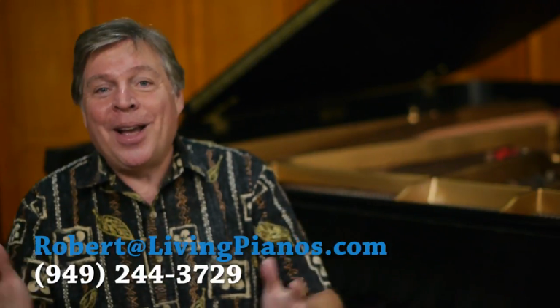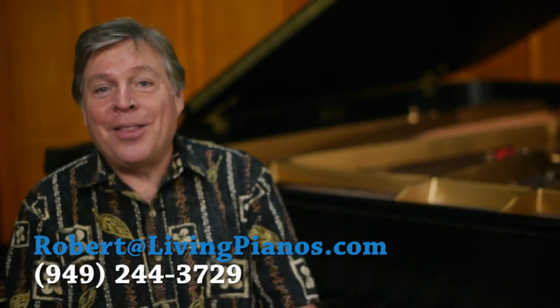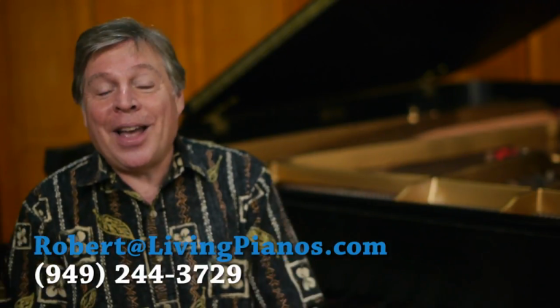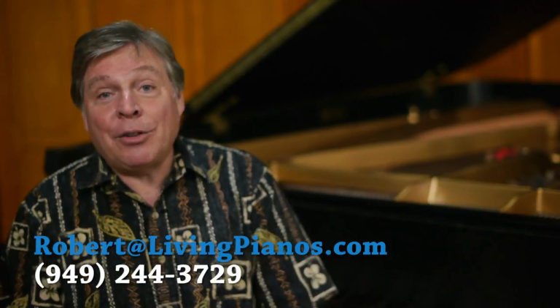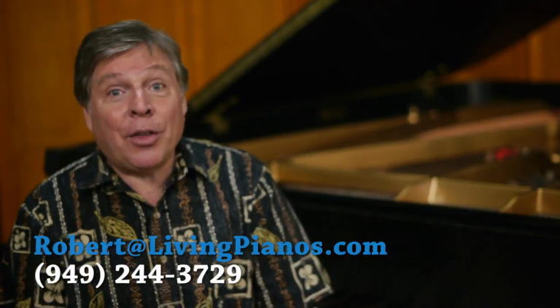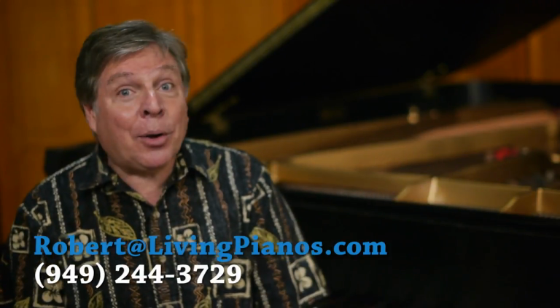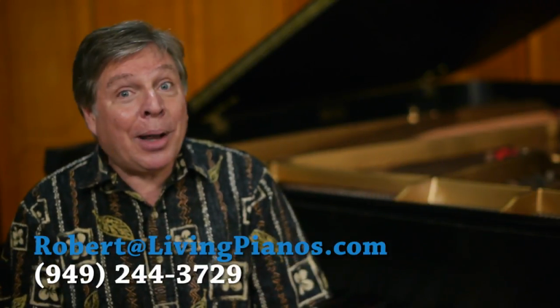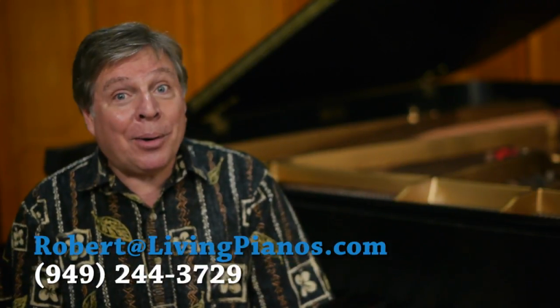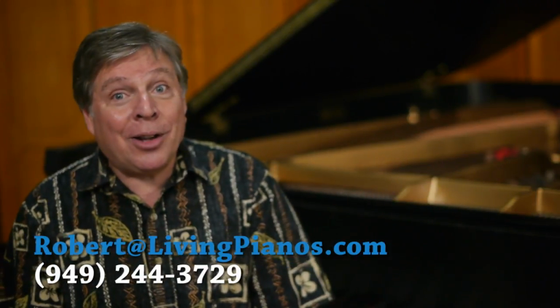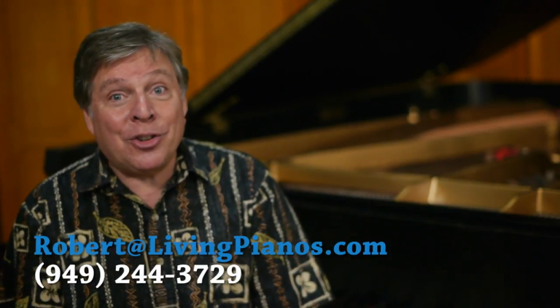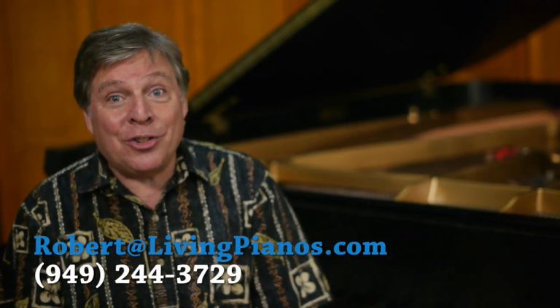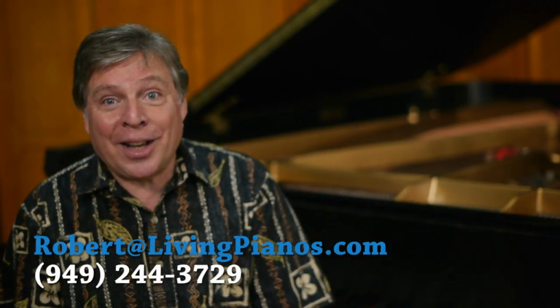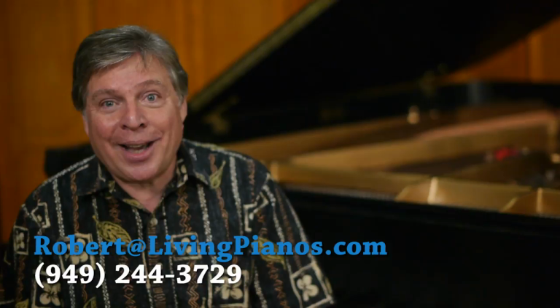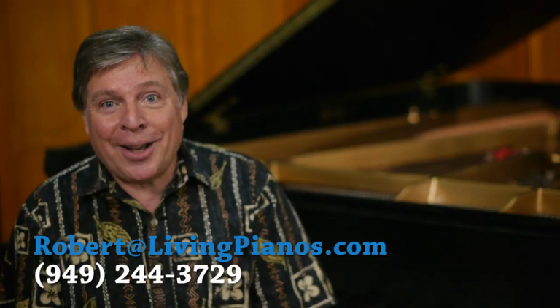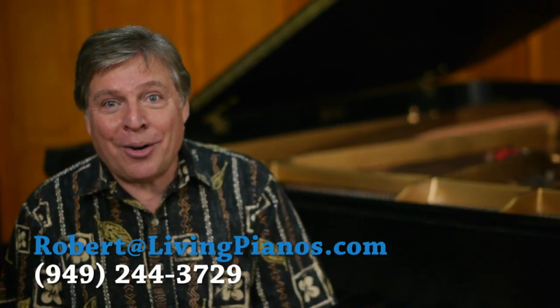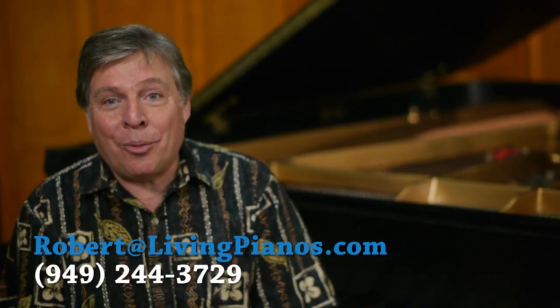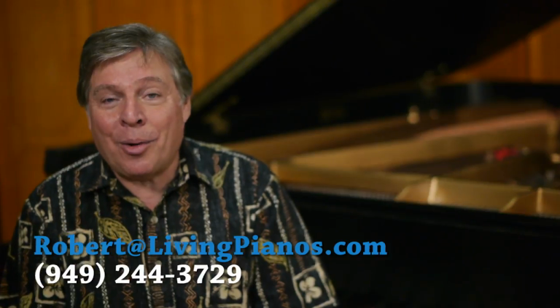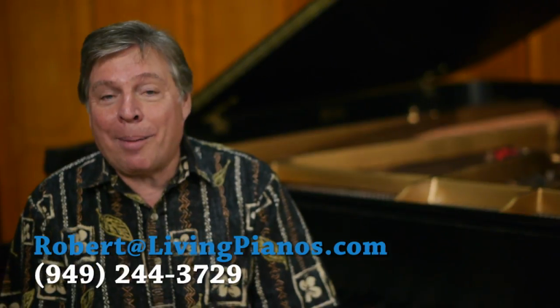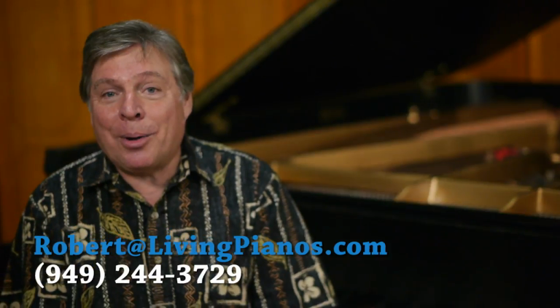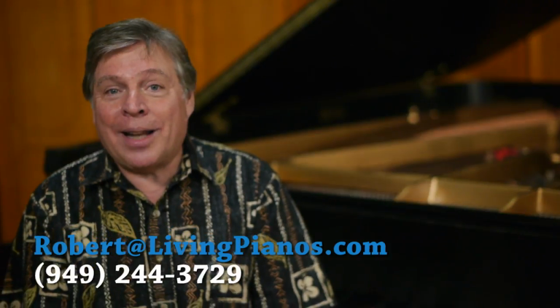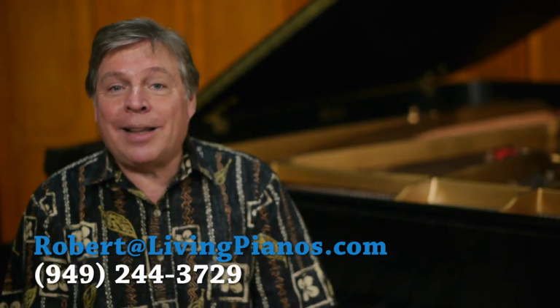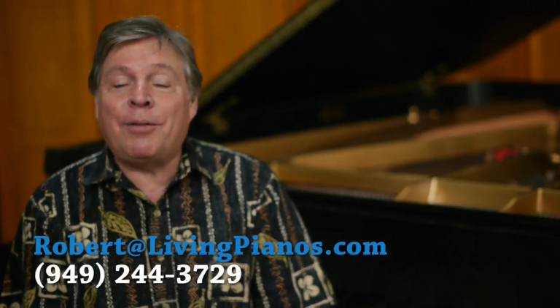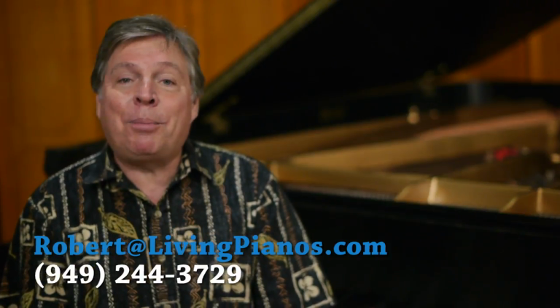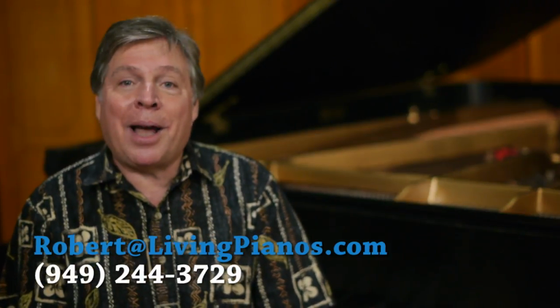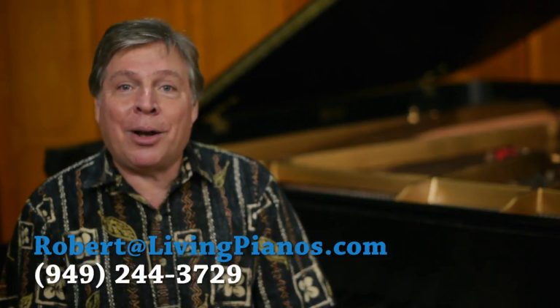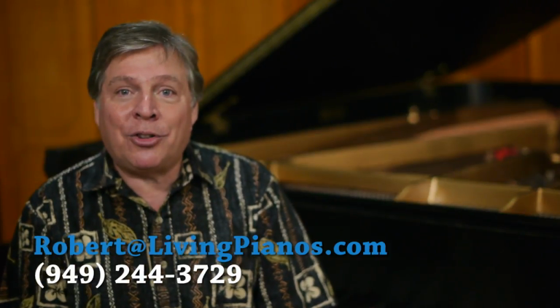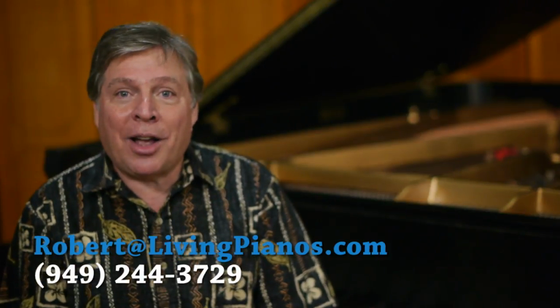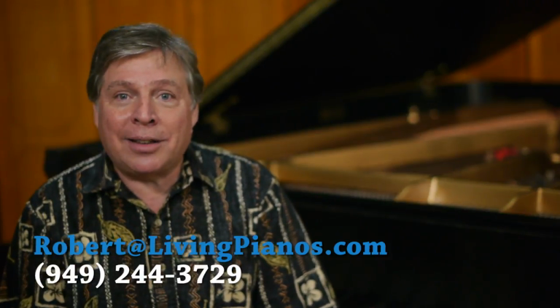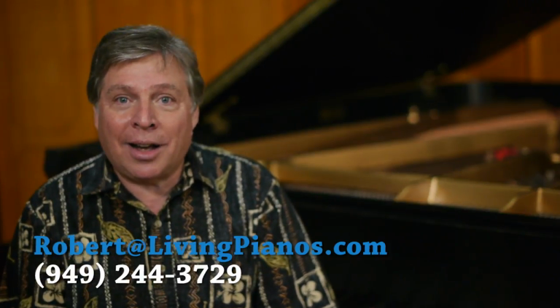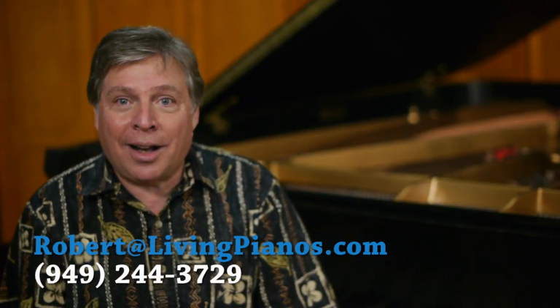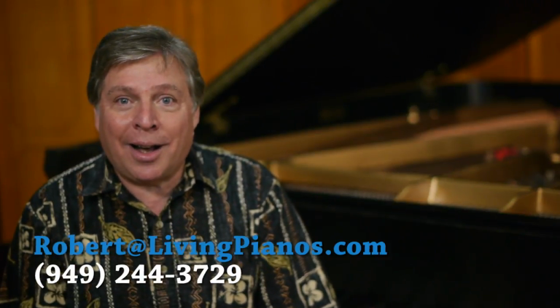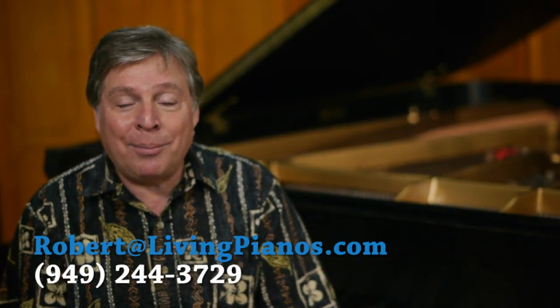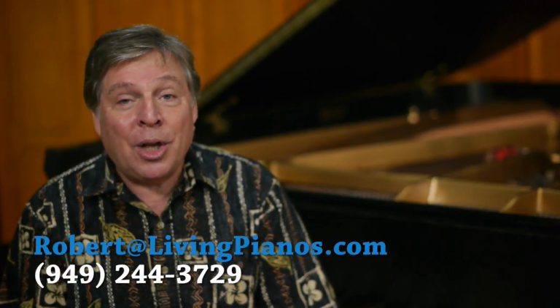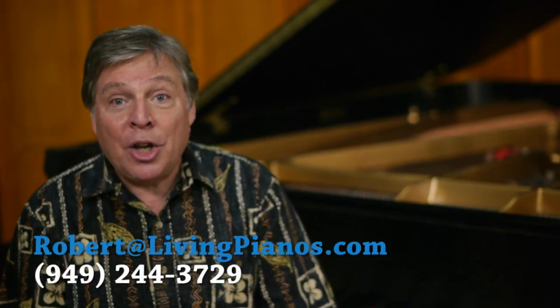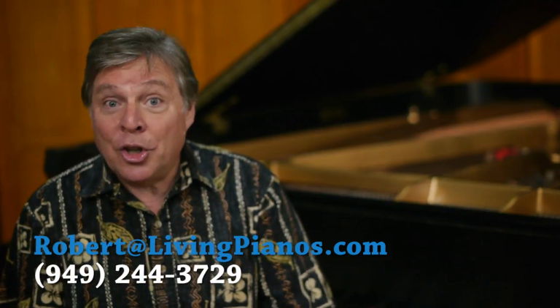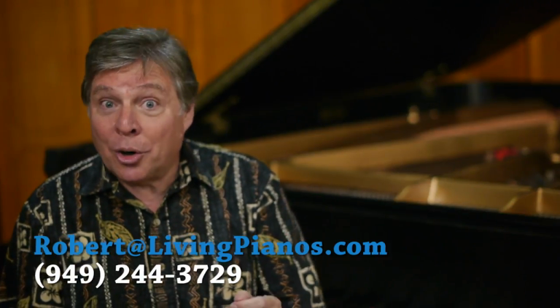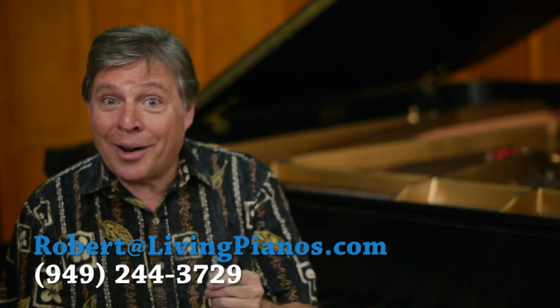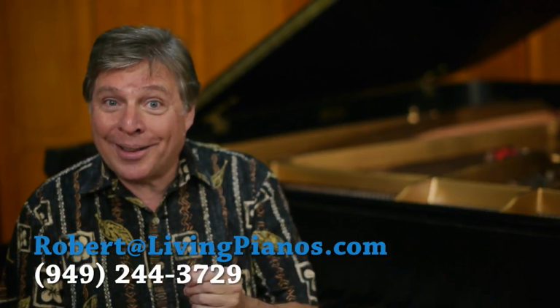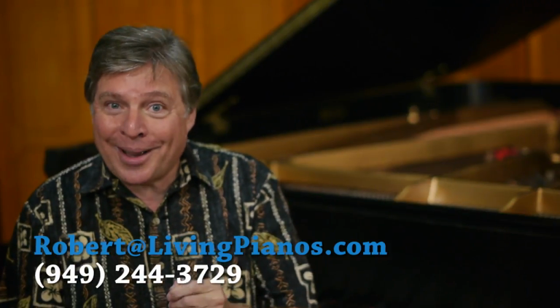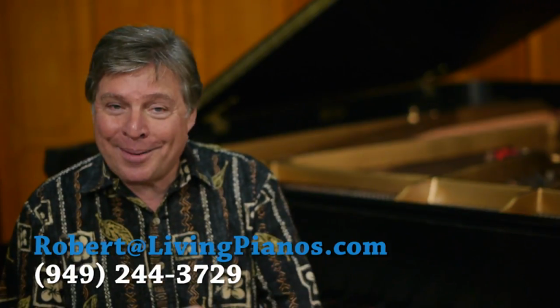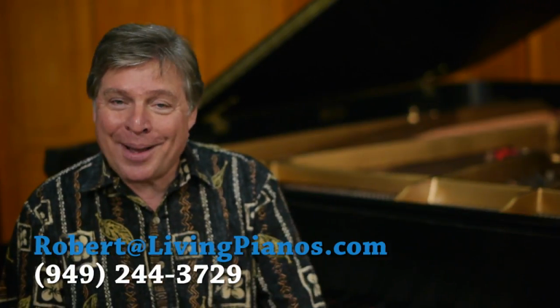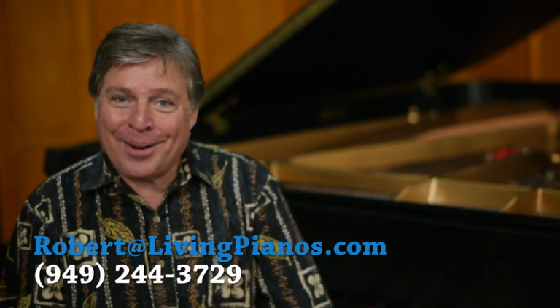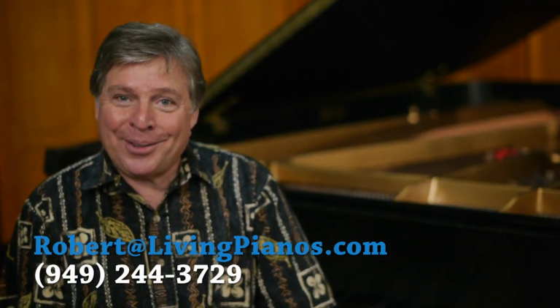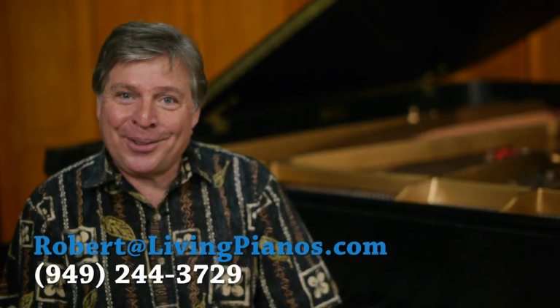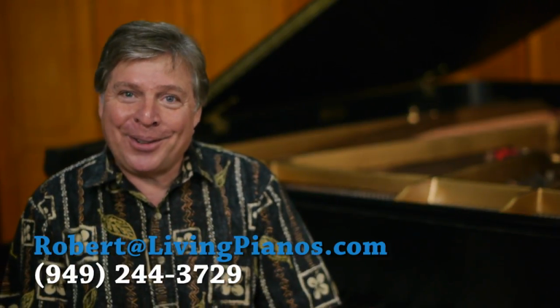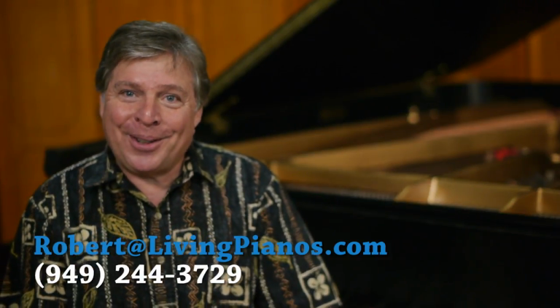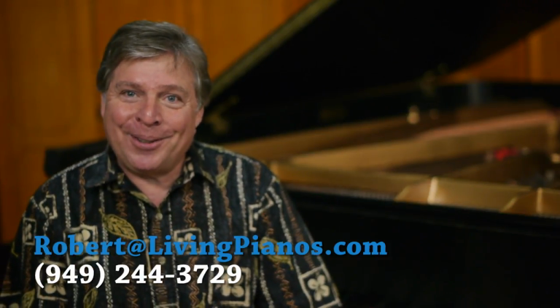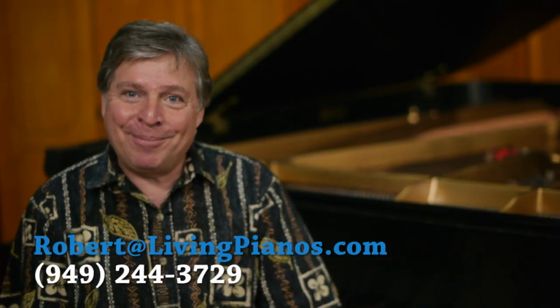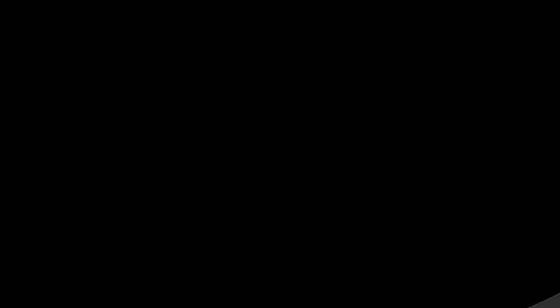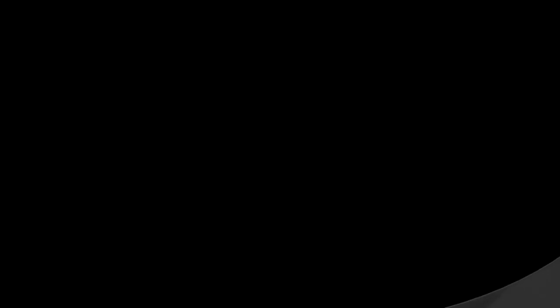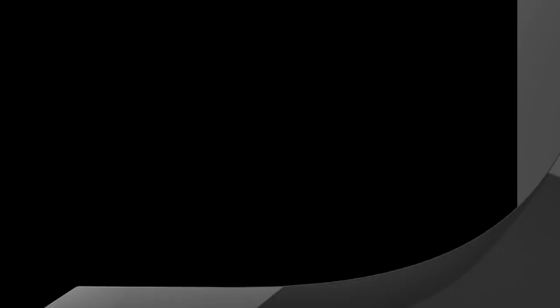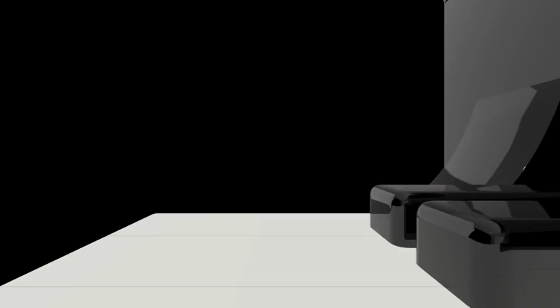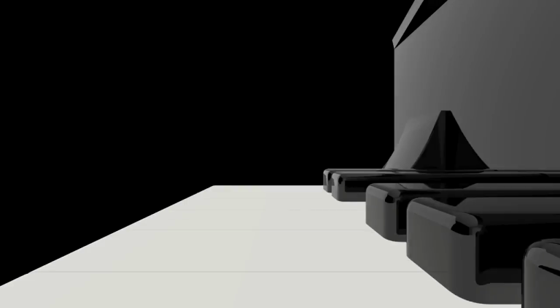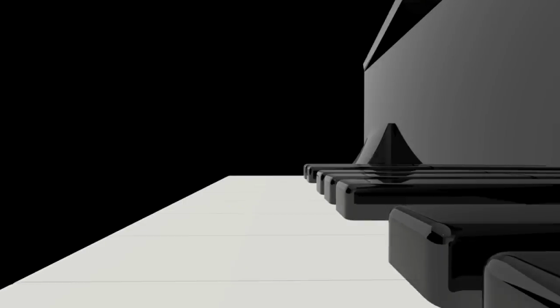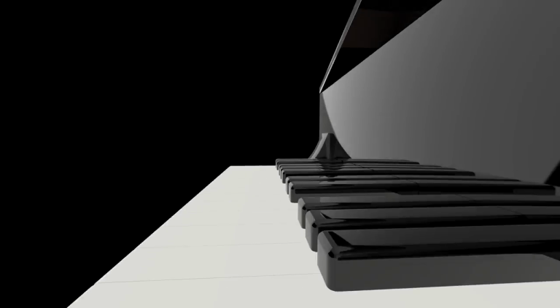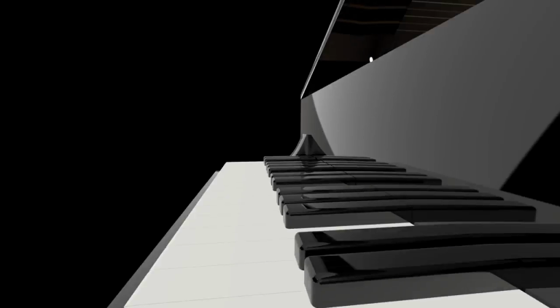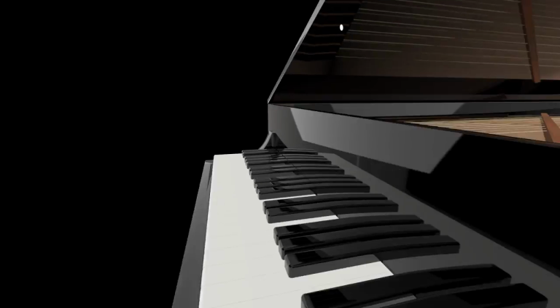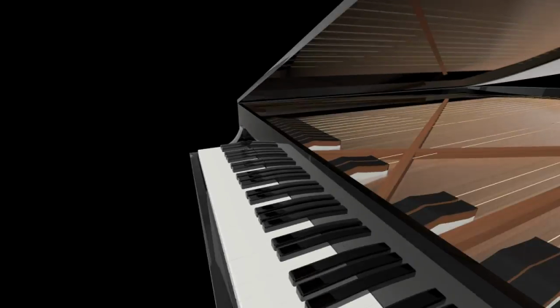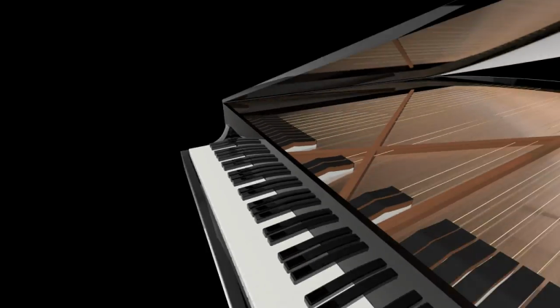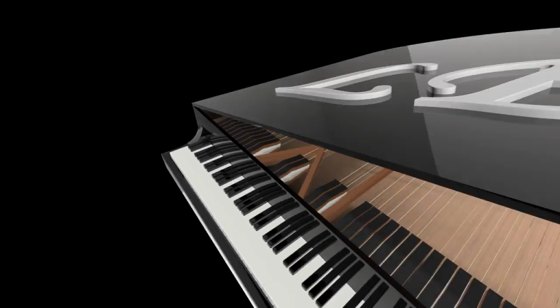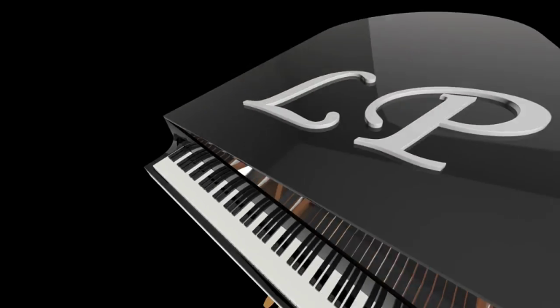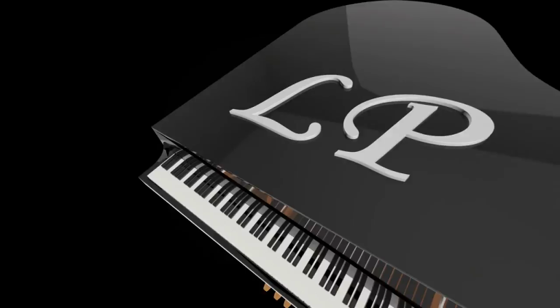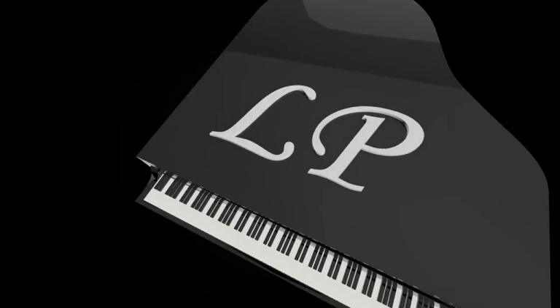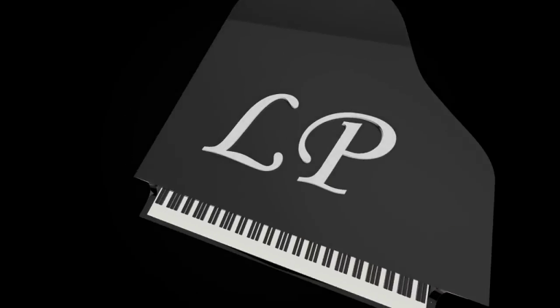Thanks for the great questions. Again, Robert at livingpianos.com, your online piano store.